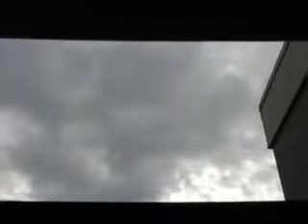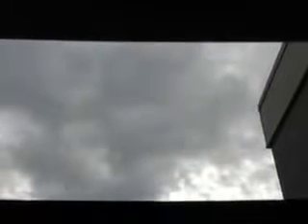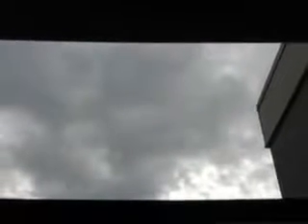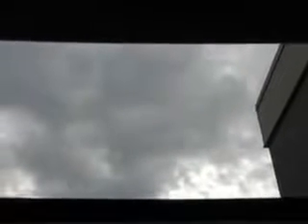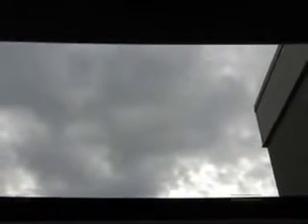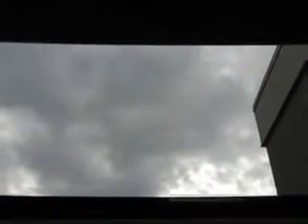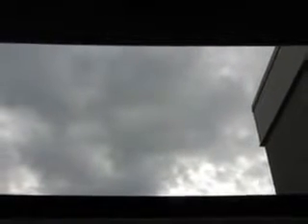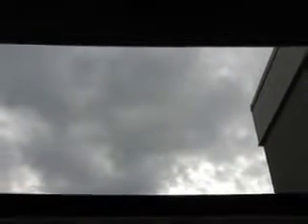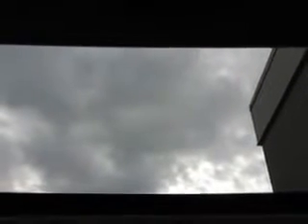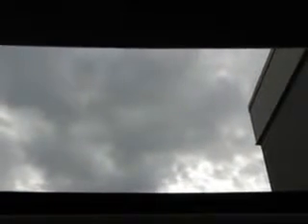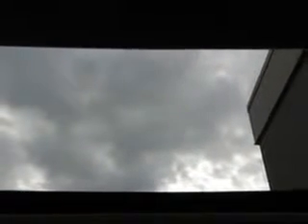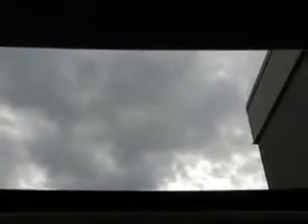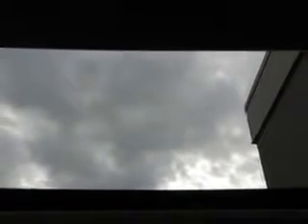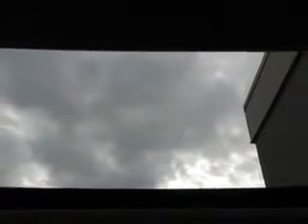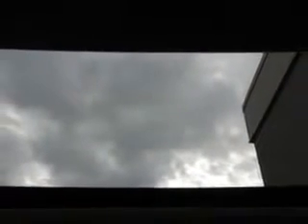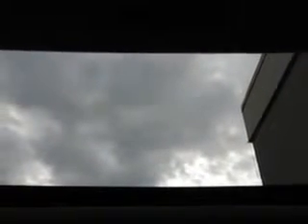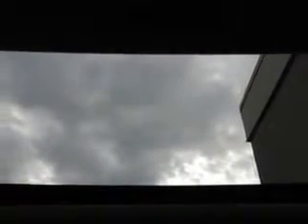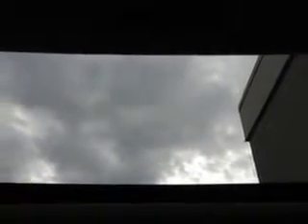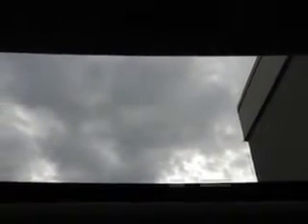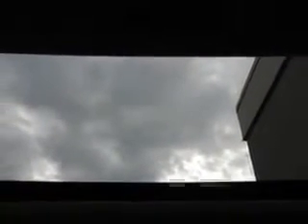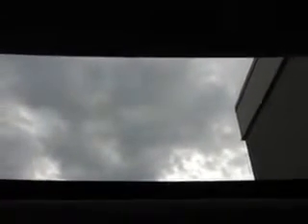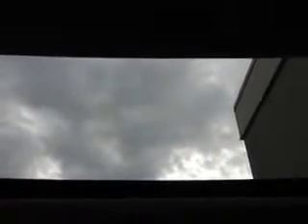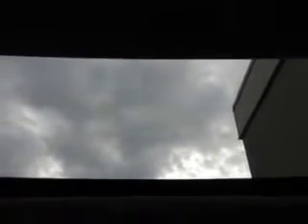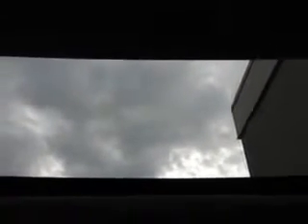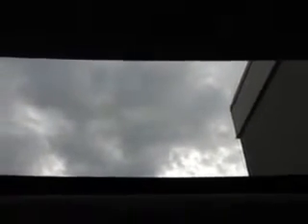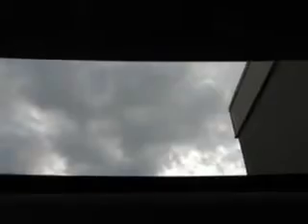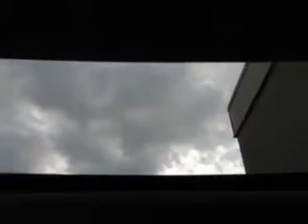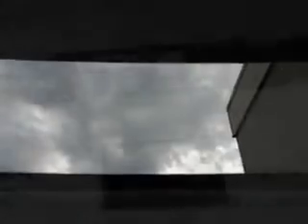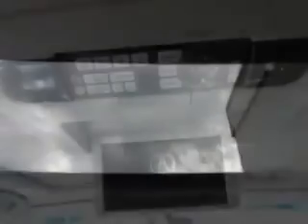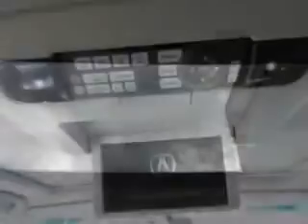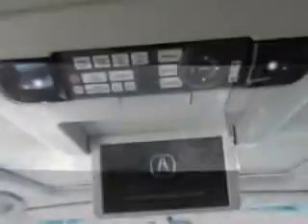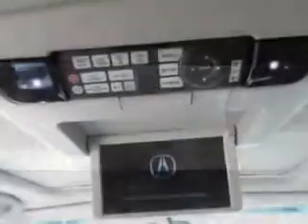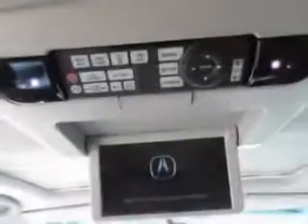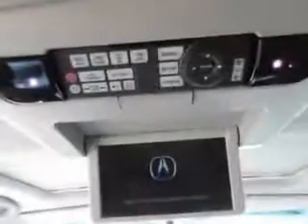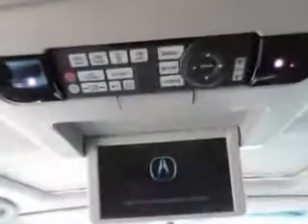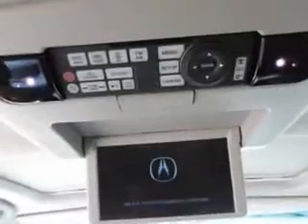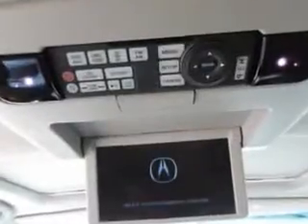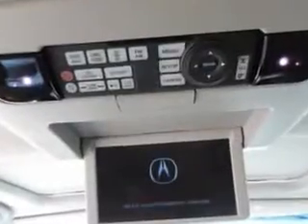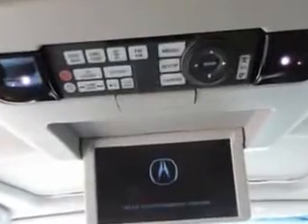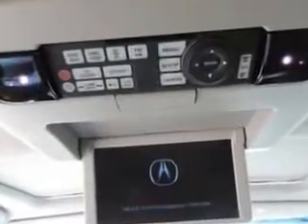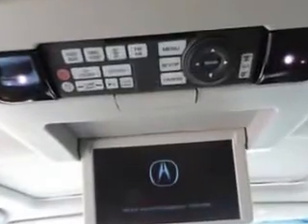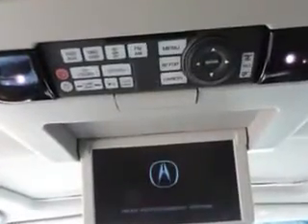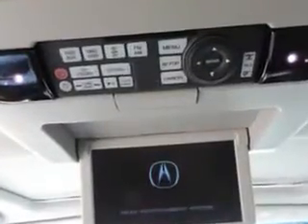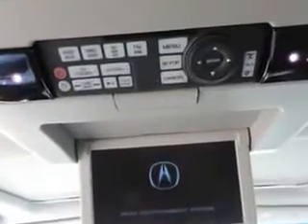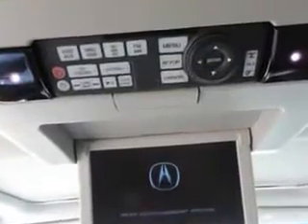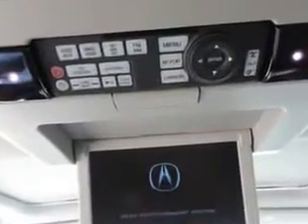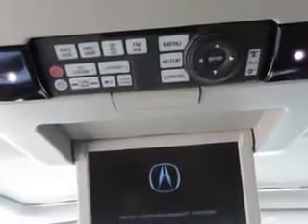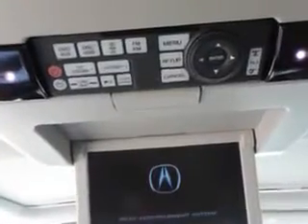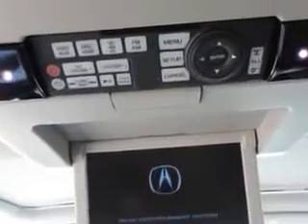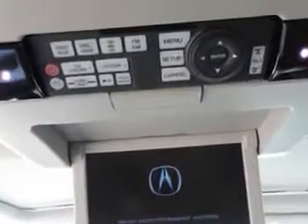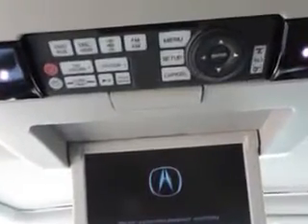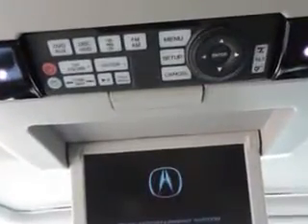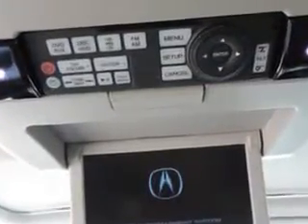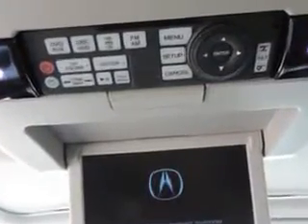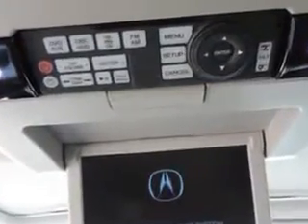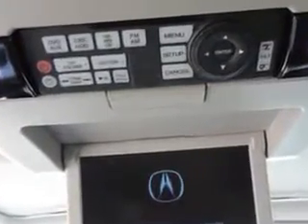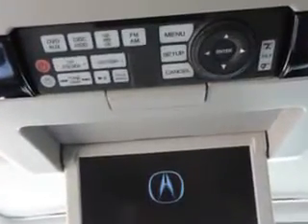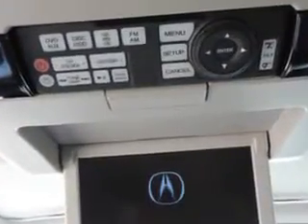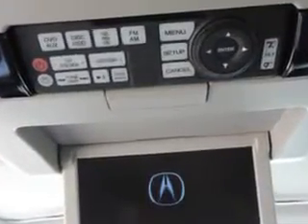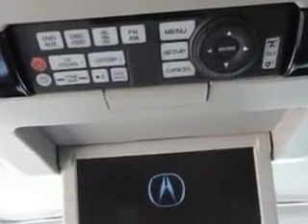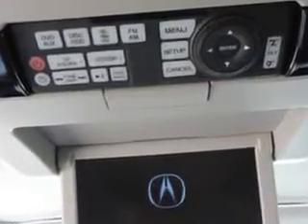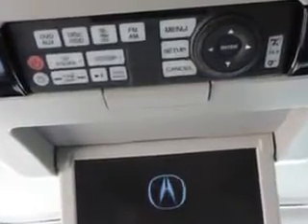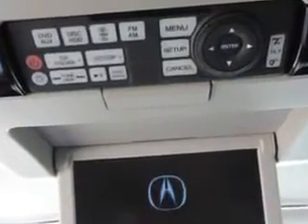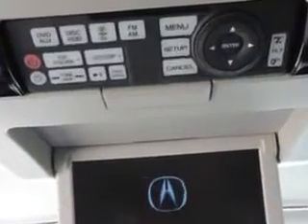Enjoy the drive, feel safe, and have peace of mind in this 2010 Acura MDX. See us at Whitfield Acura today!